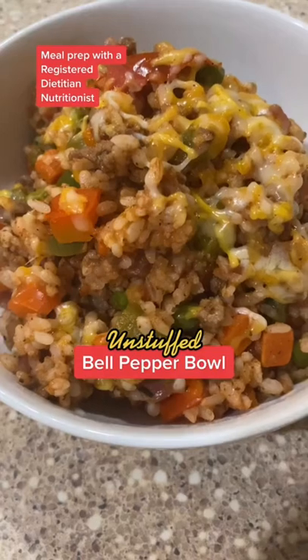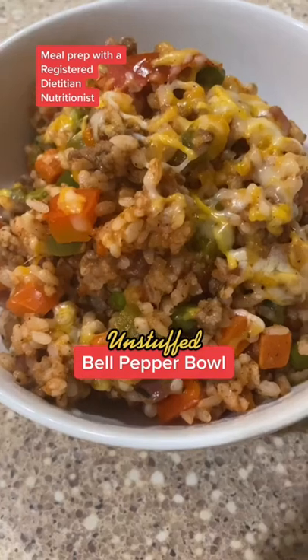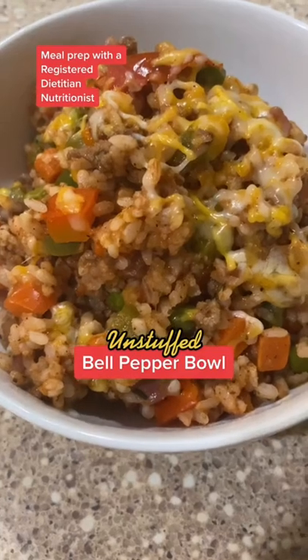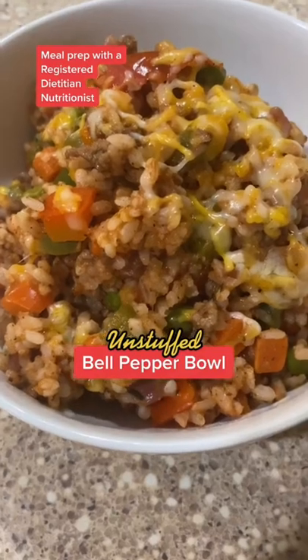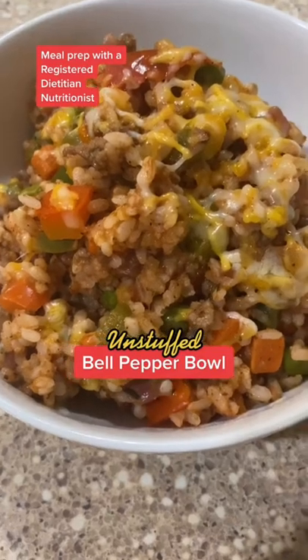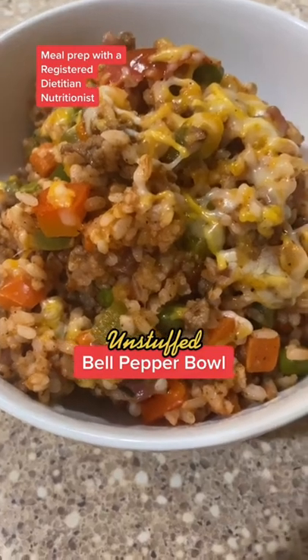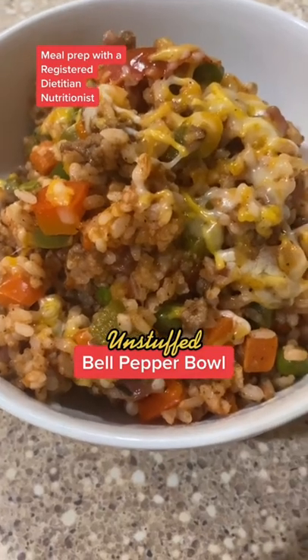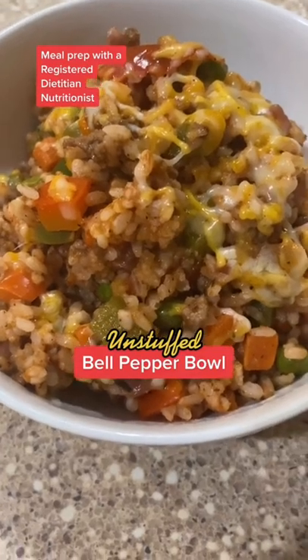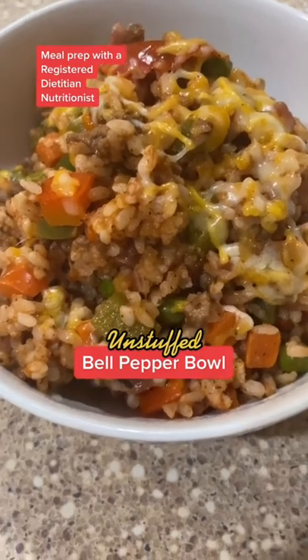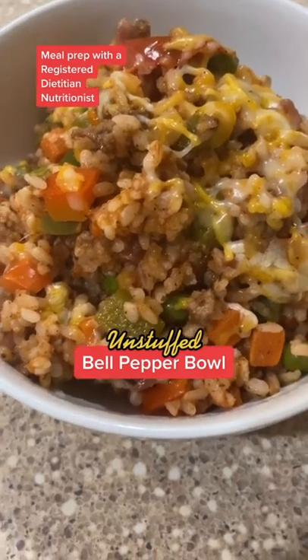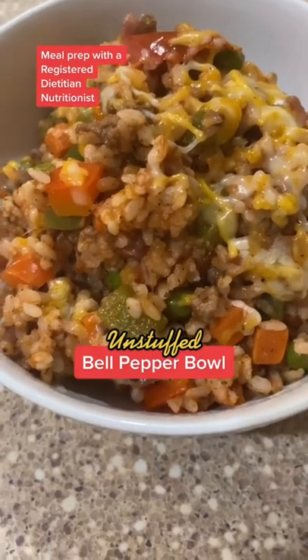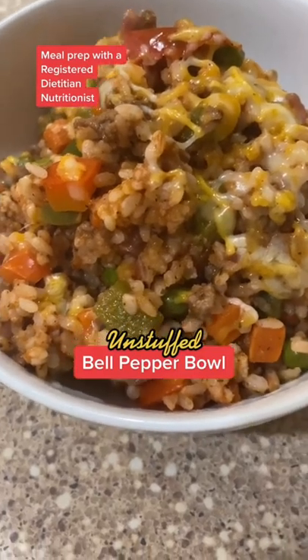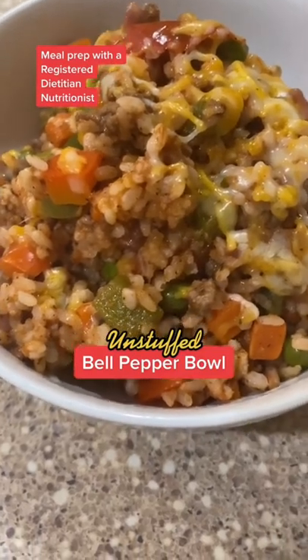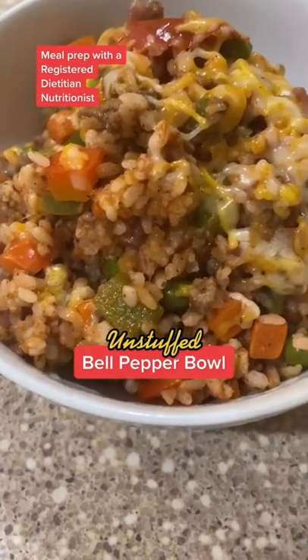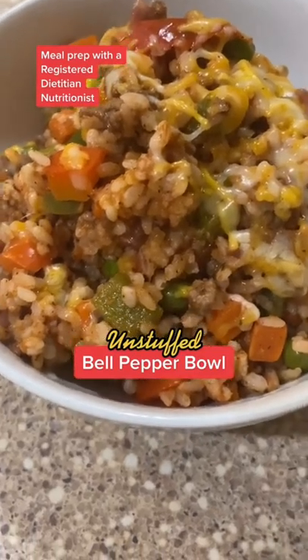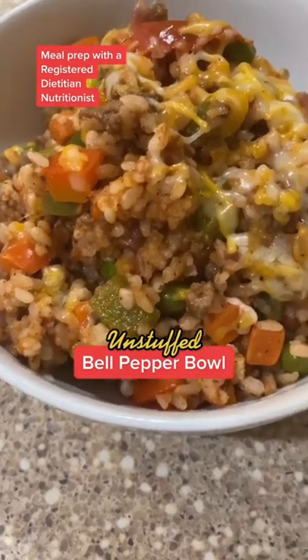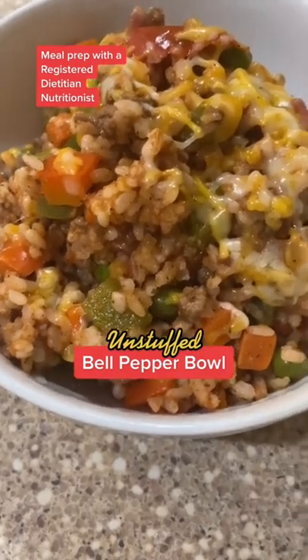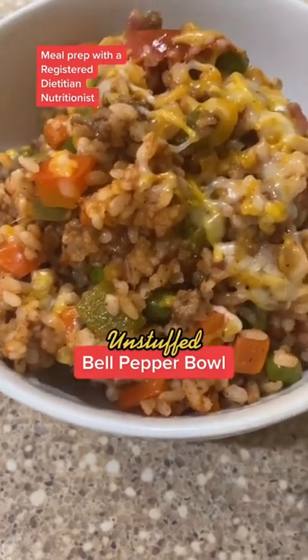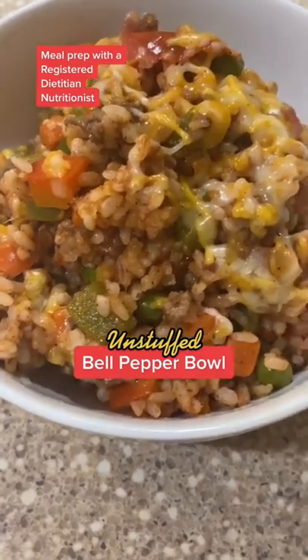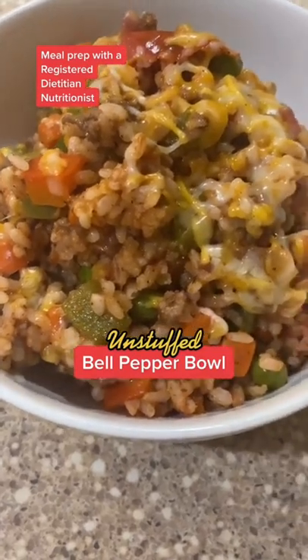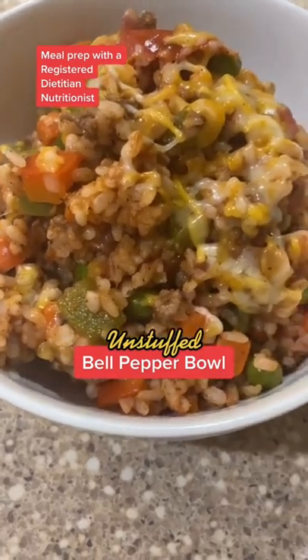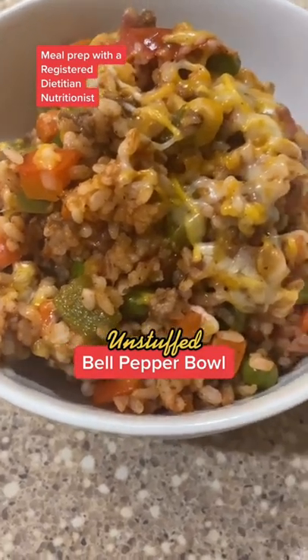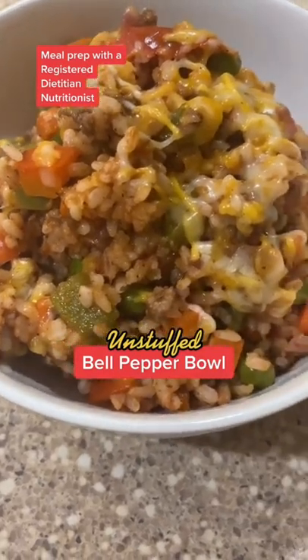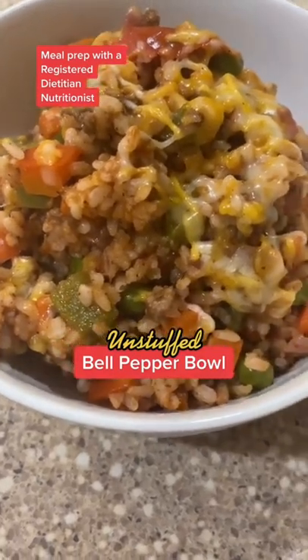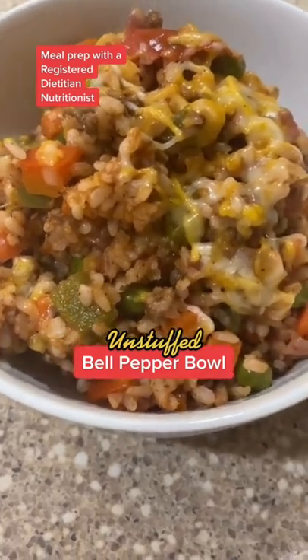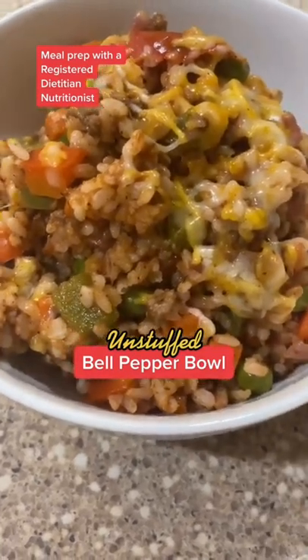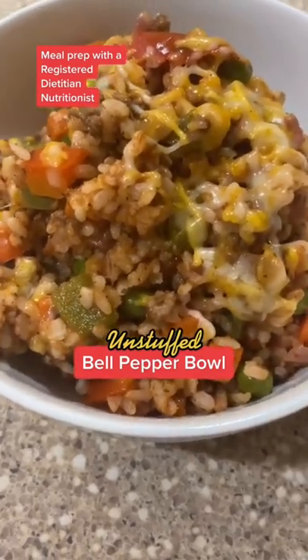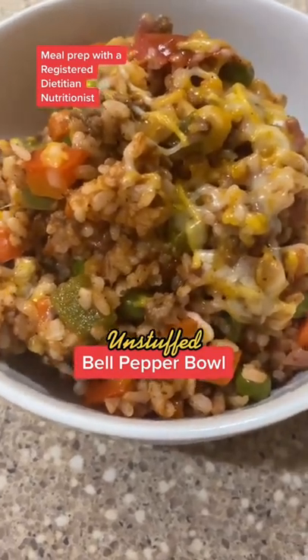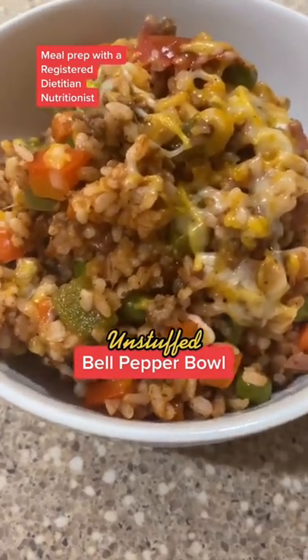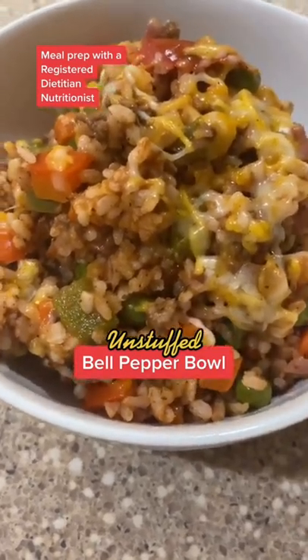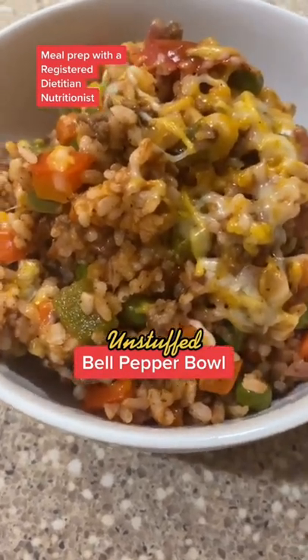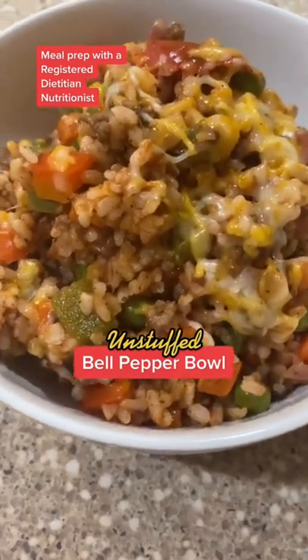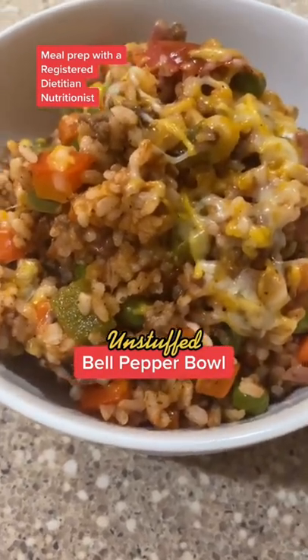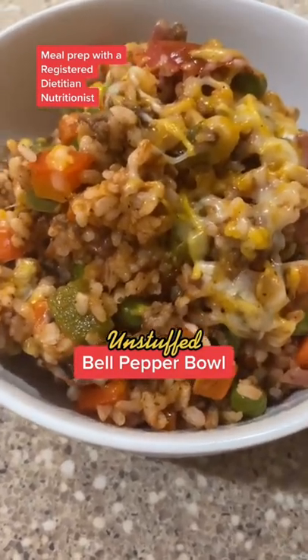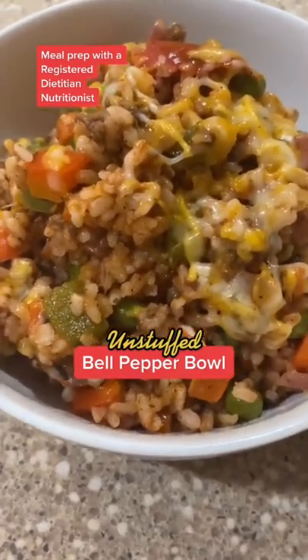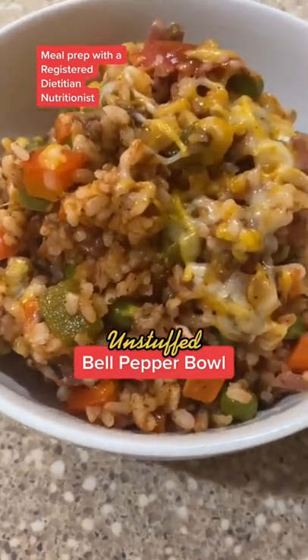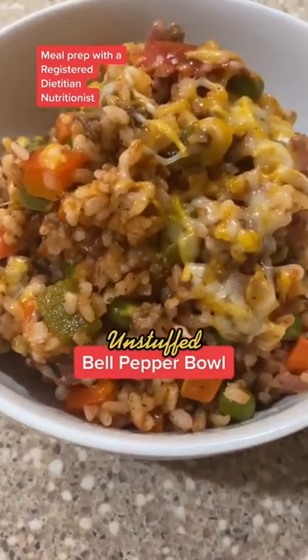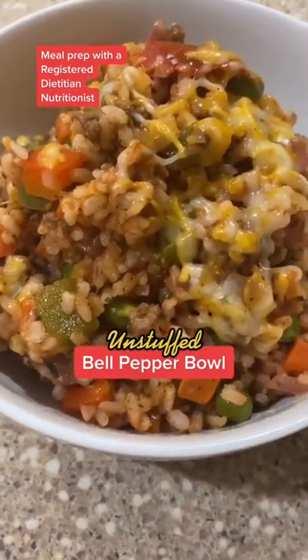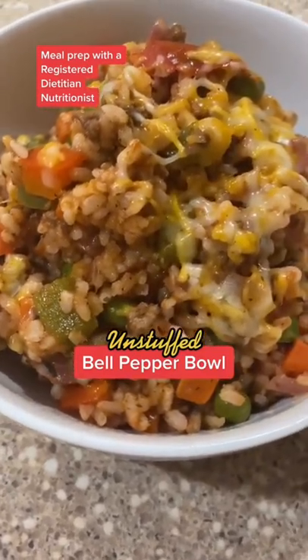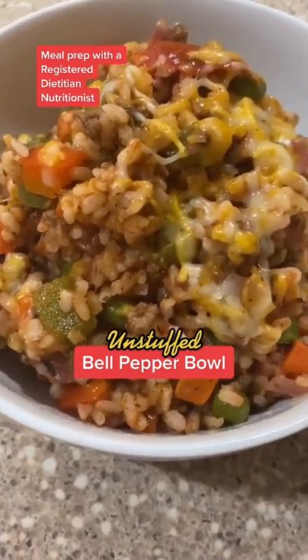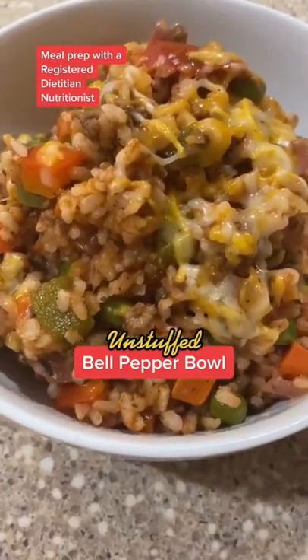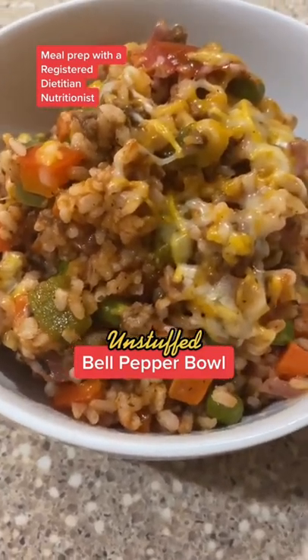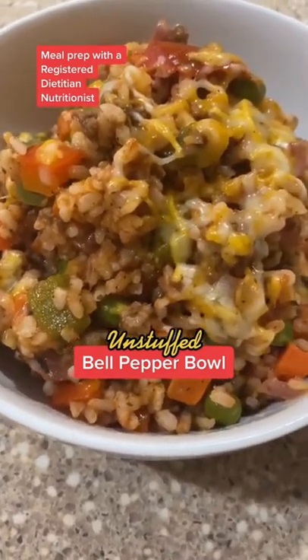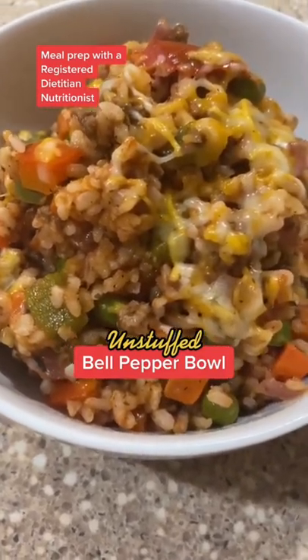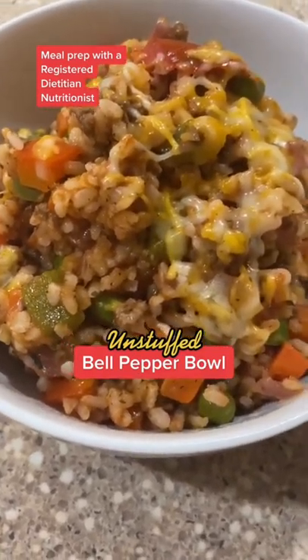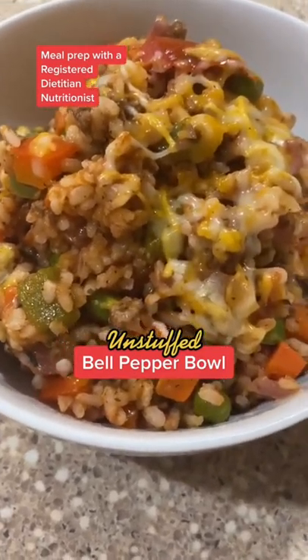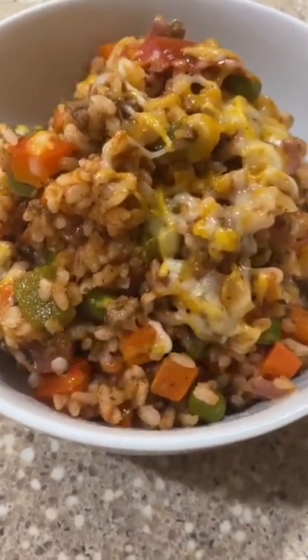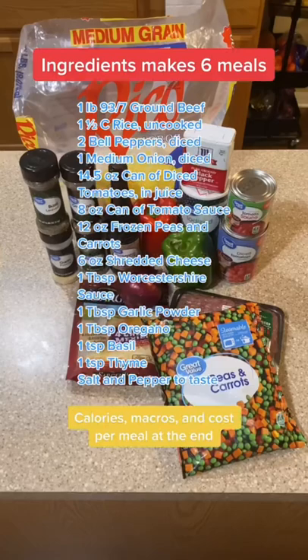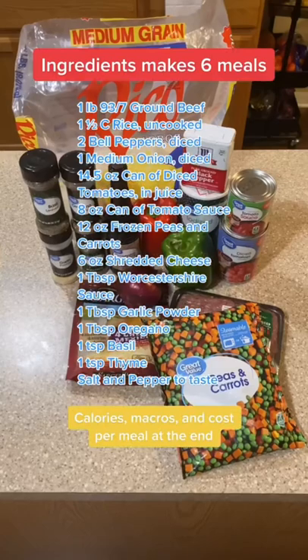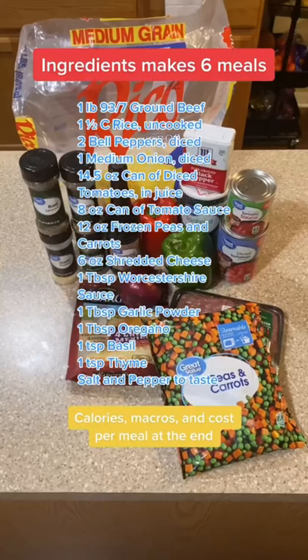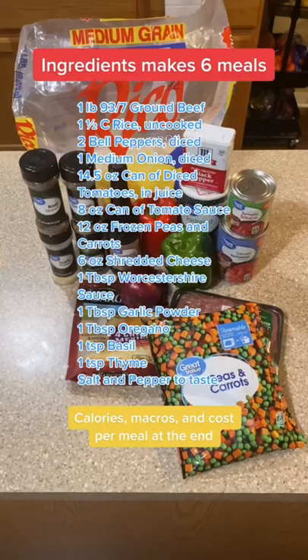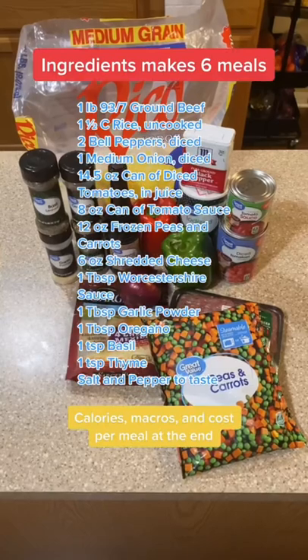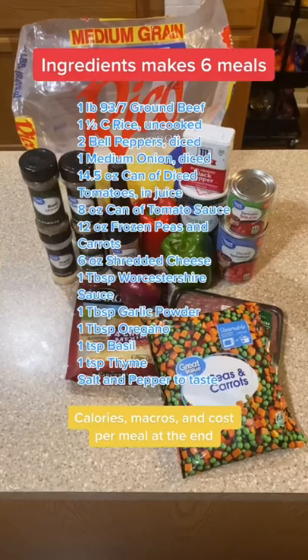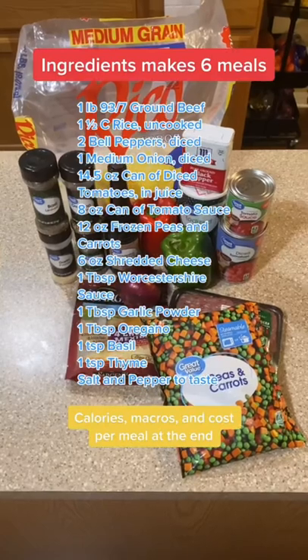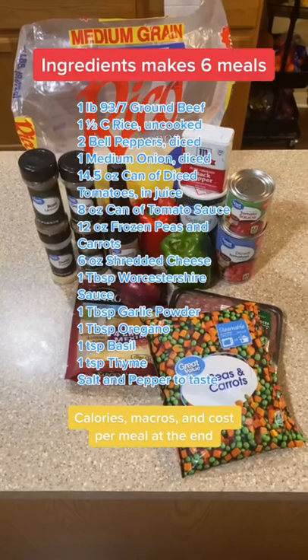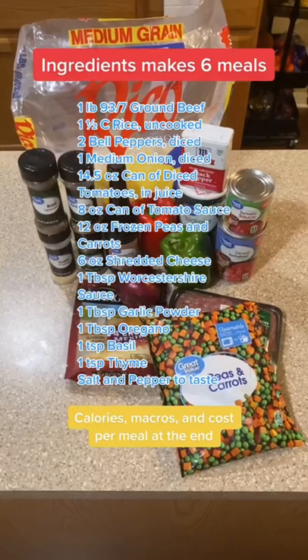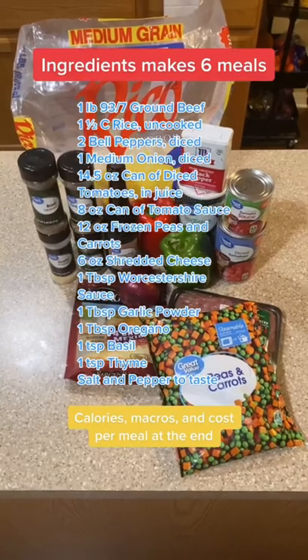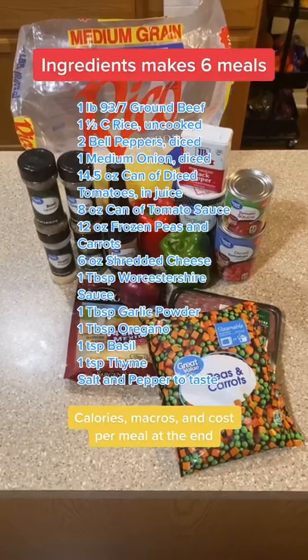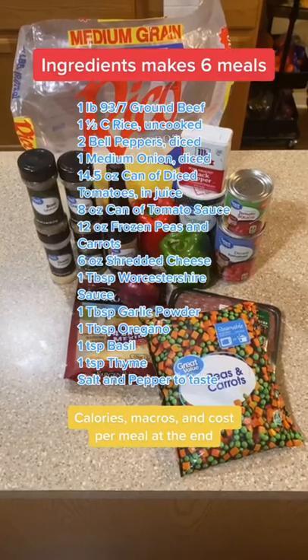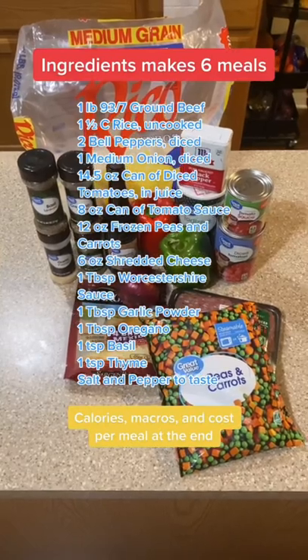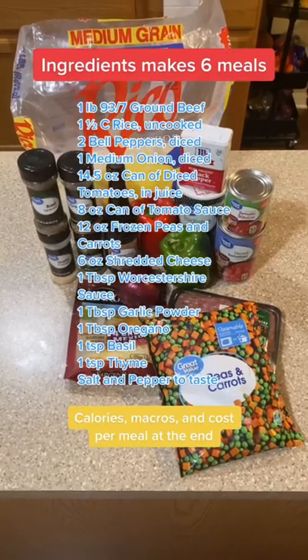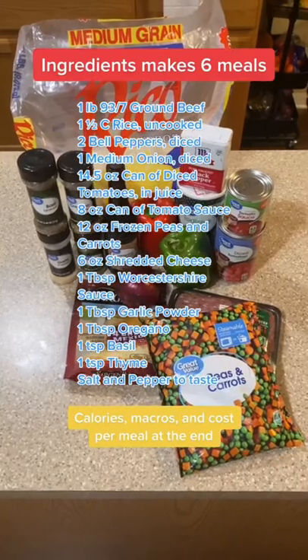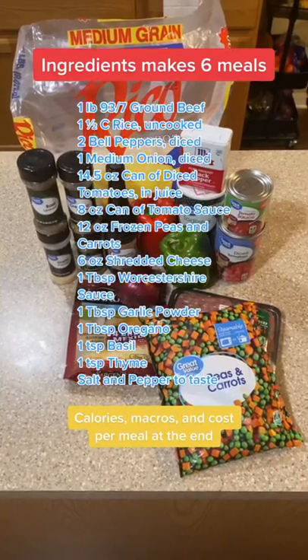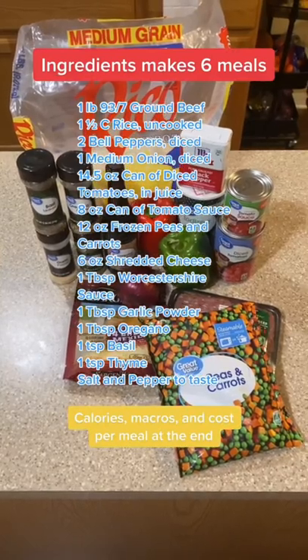This week's meal prep is an unstuffed bell pepper bowl. As always, high protein, low calorie. Pause and screenshot these ingredients.